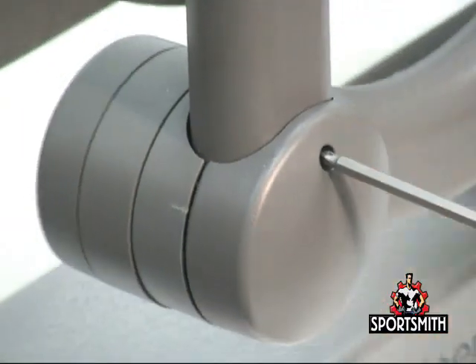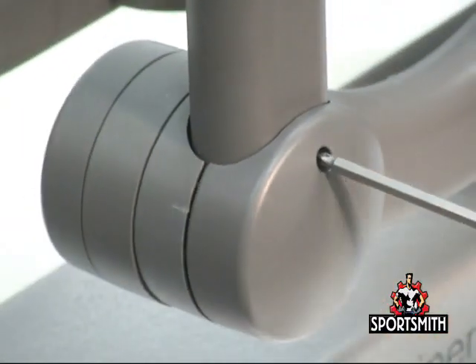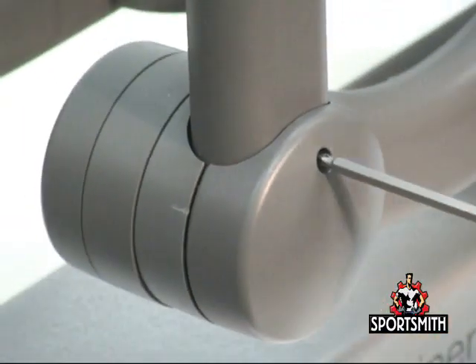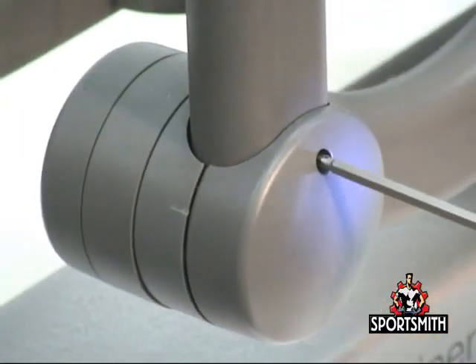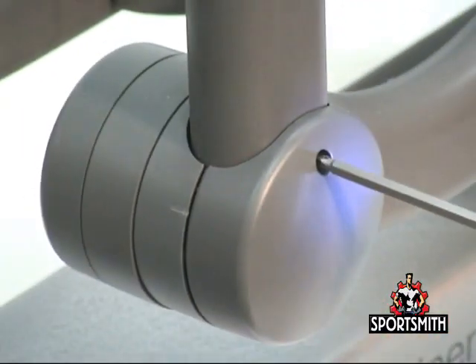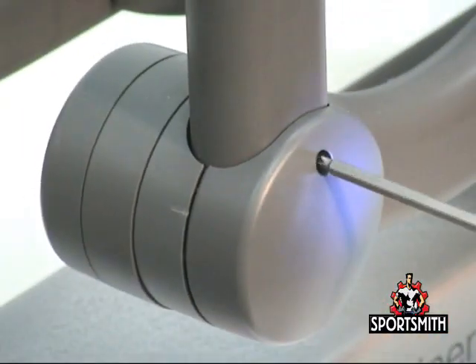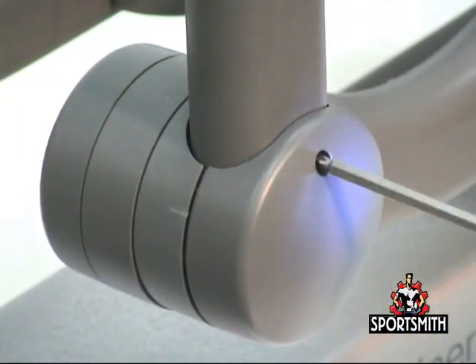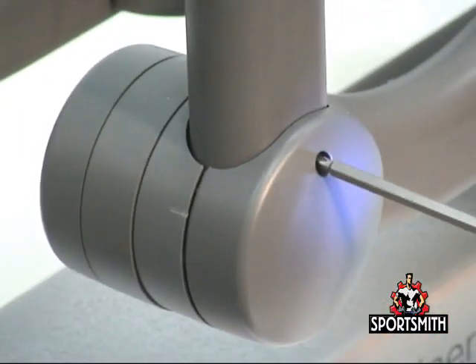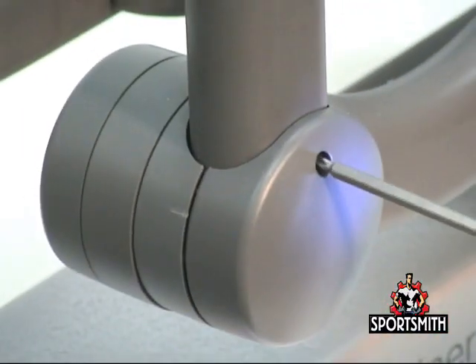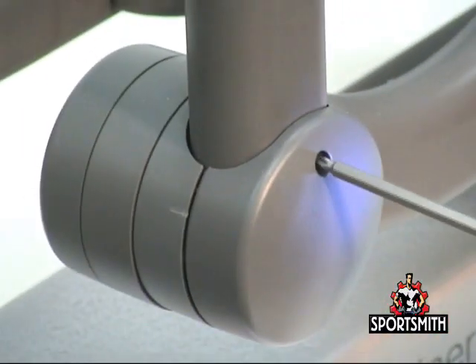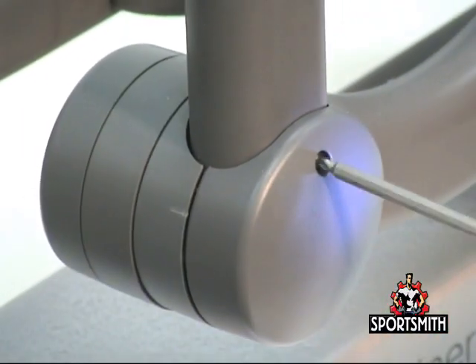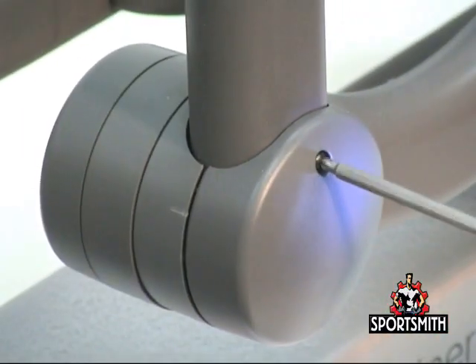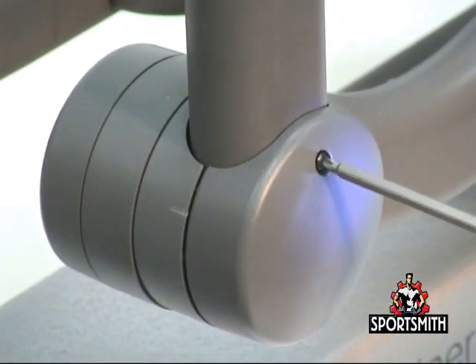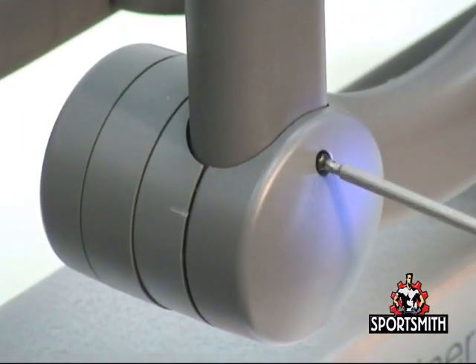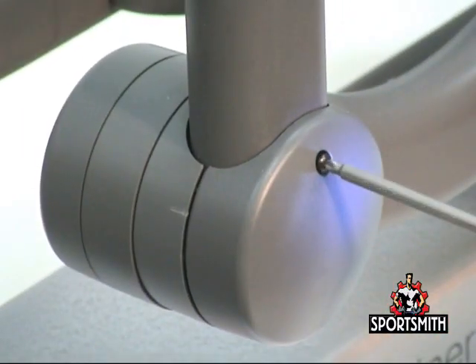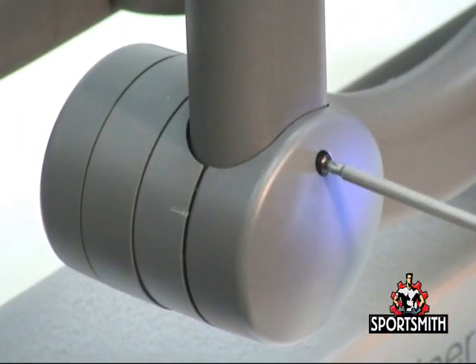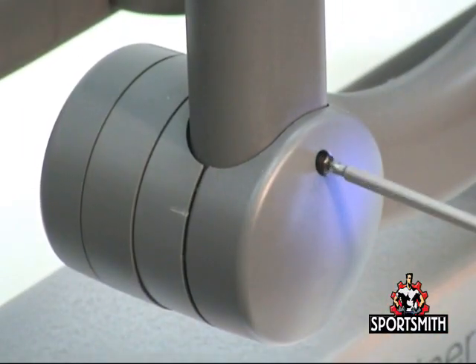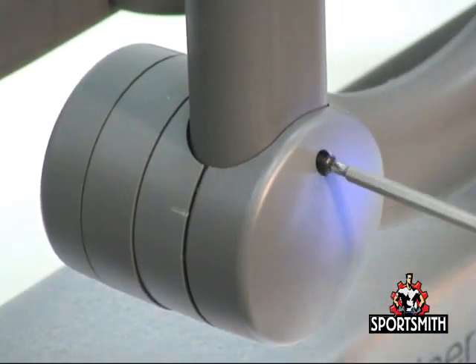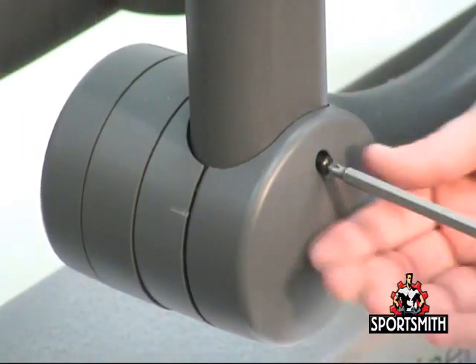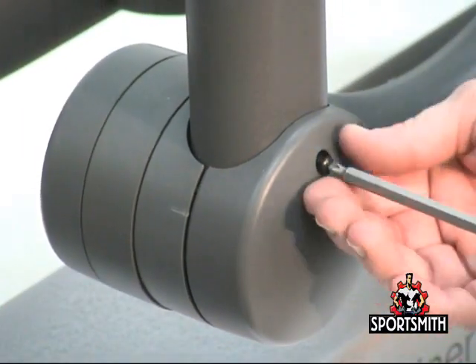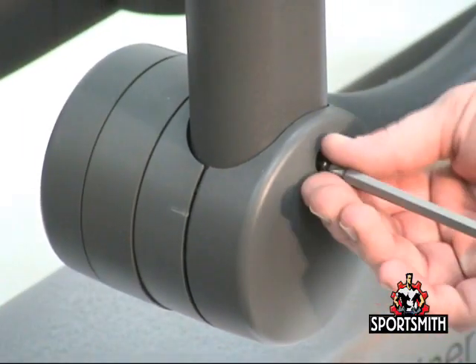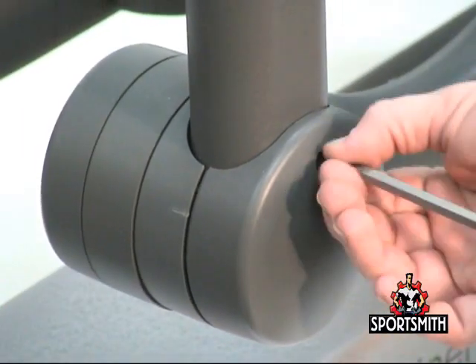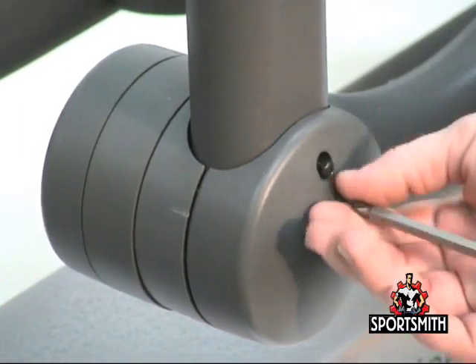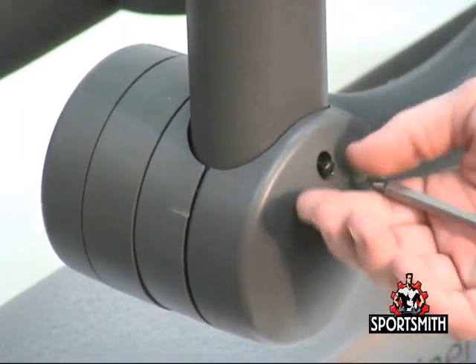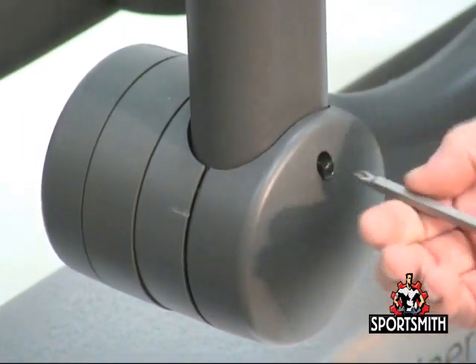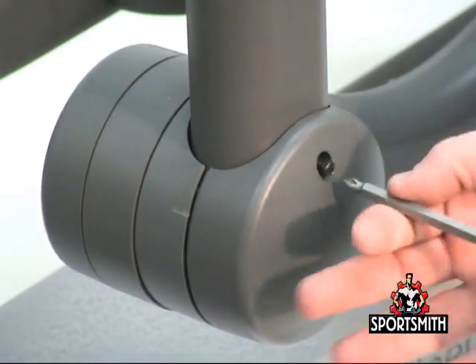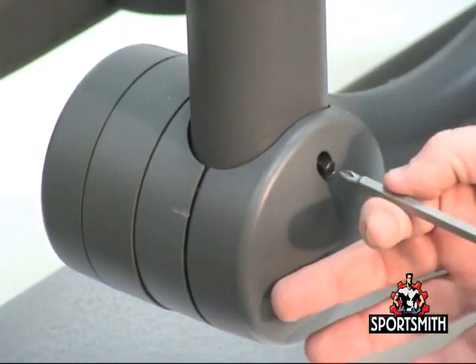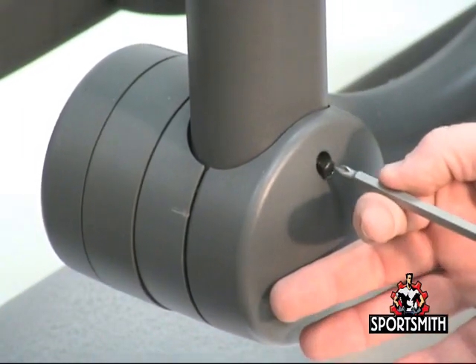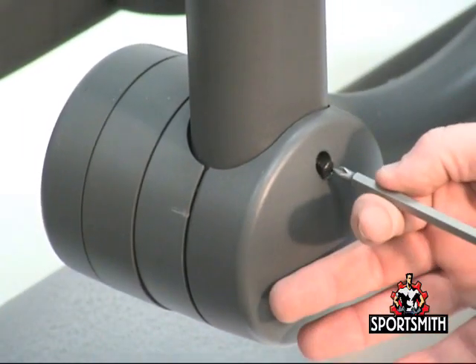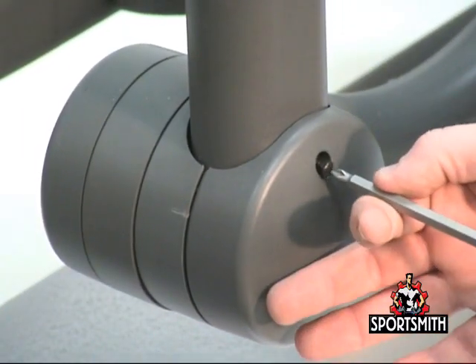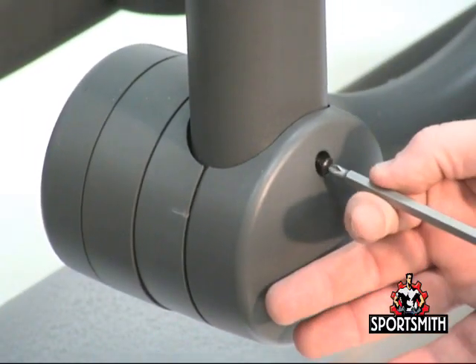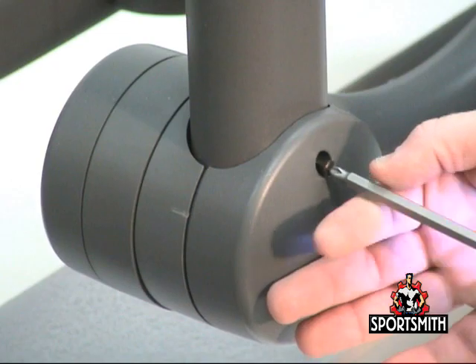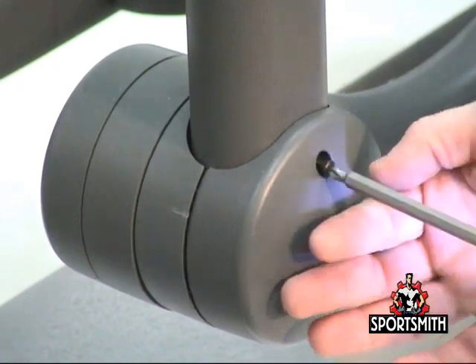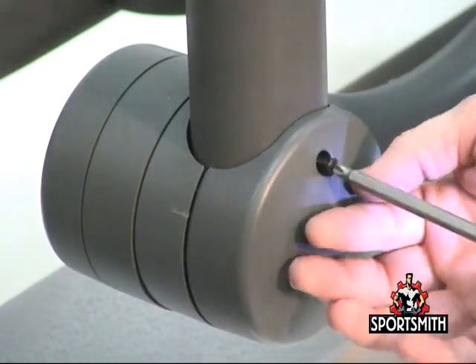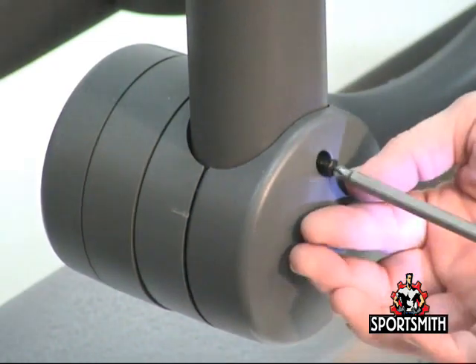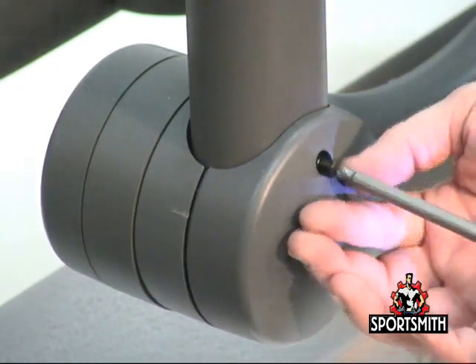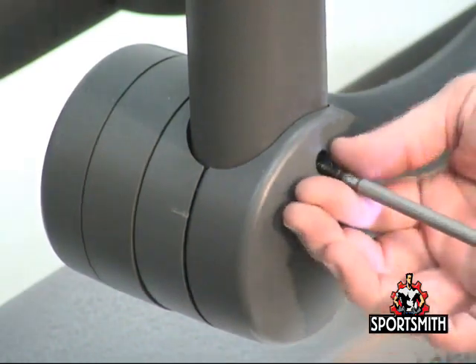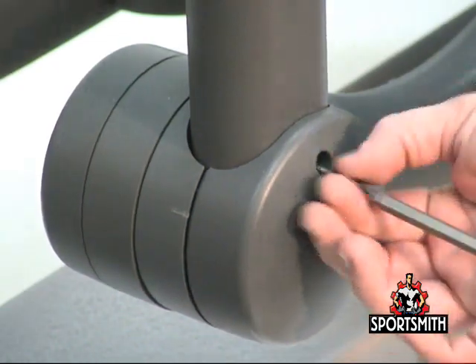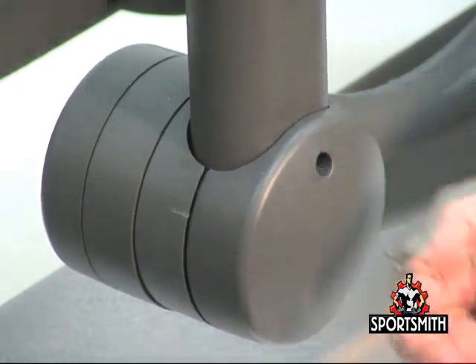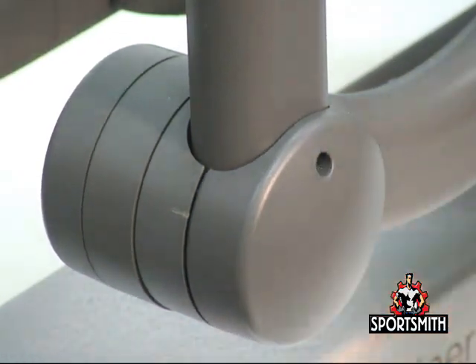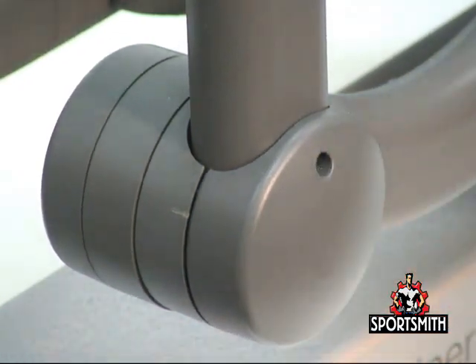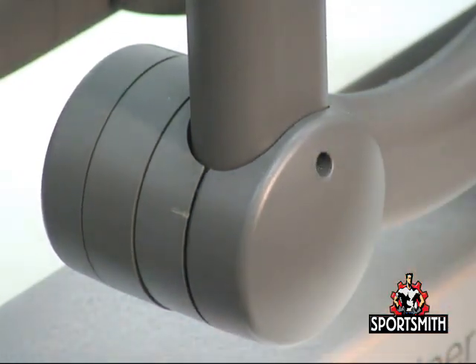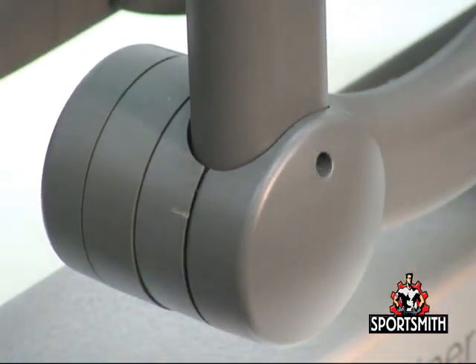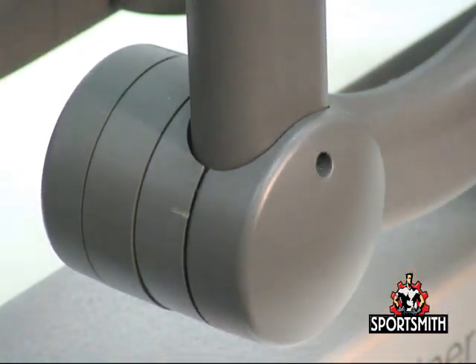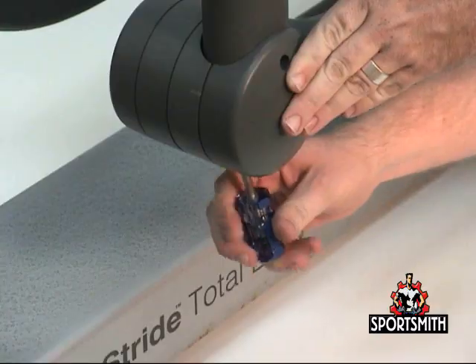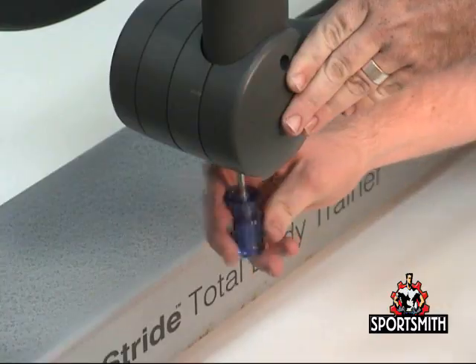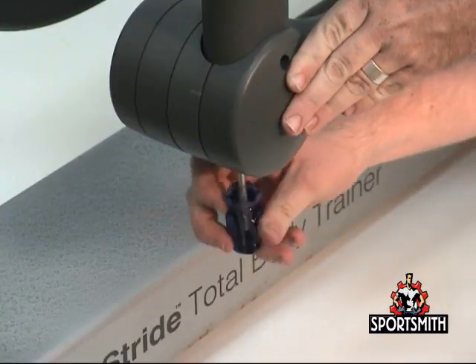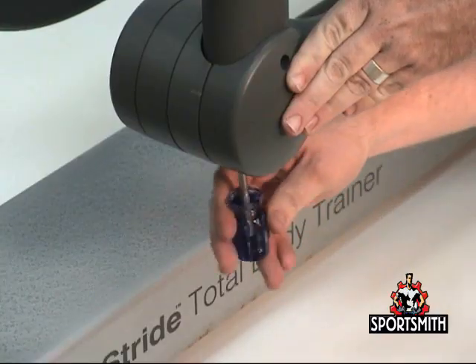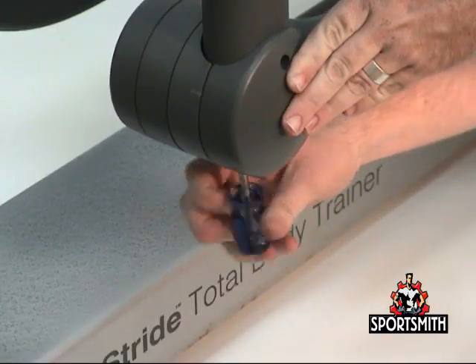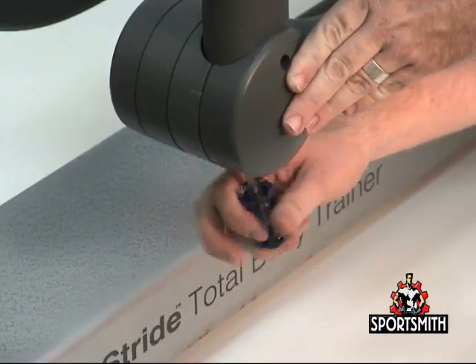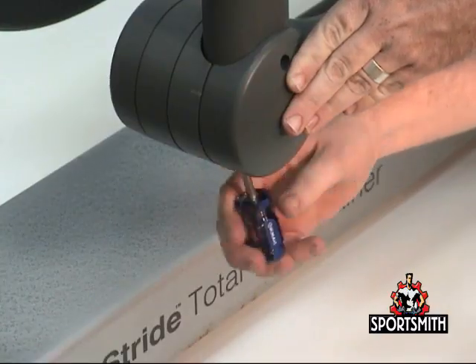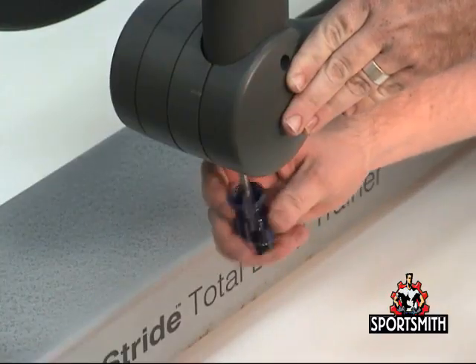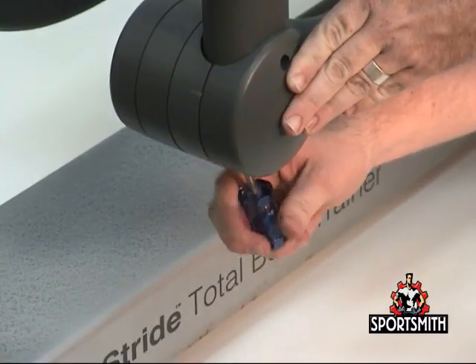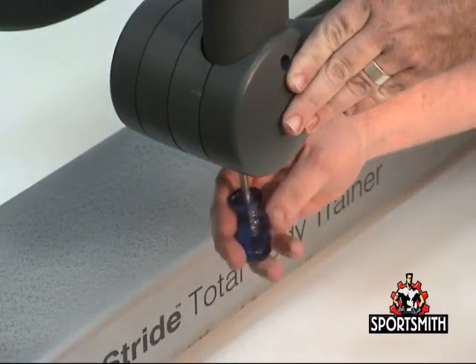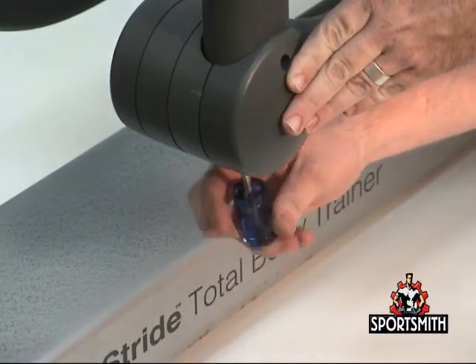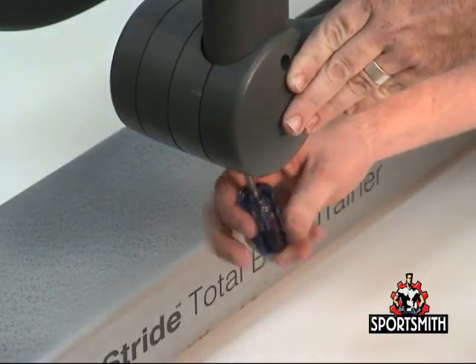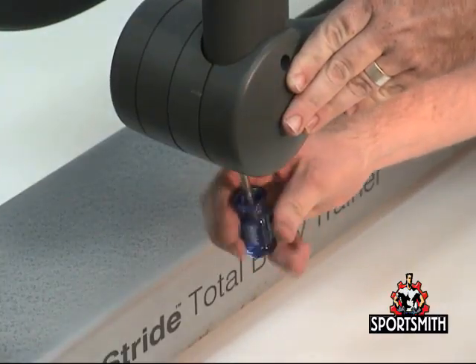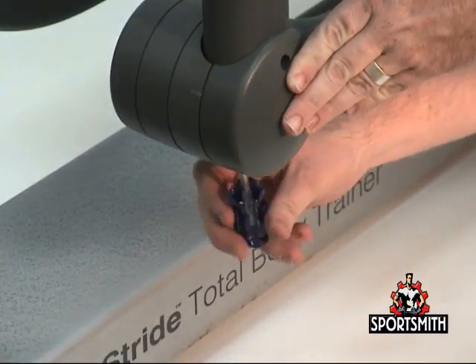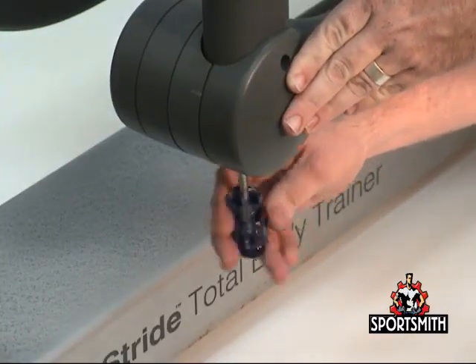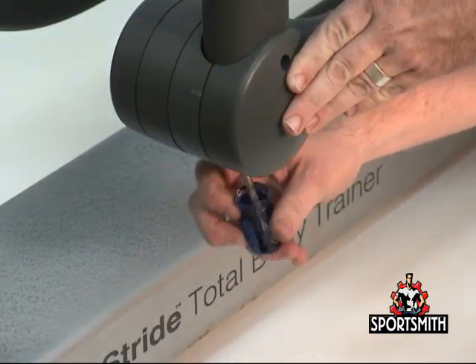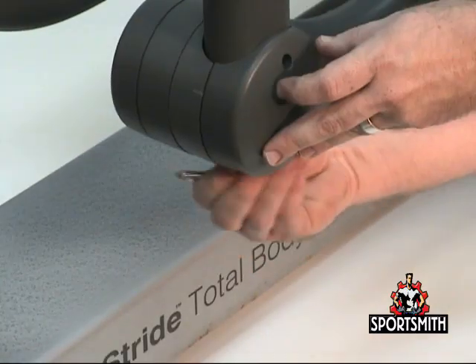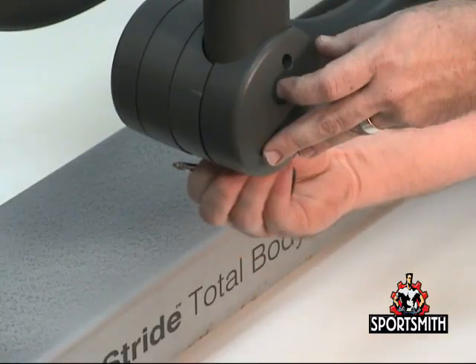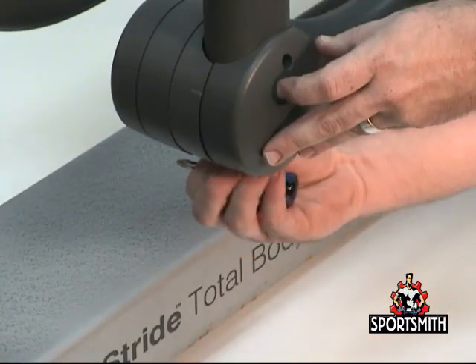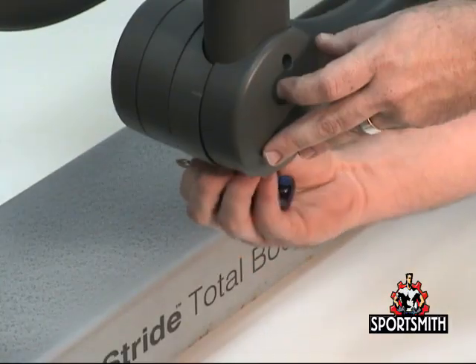Remove the outer lever joint cover and rocker arm covers as seen in the Sportsmith videos on this site.